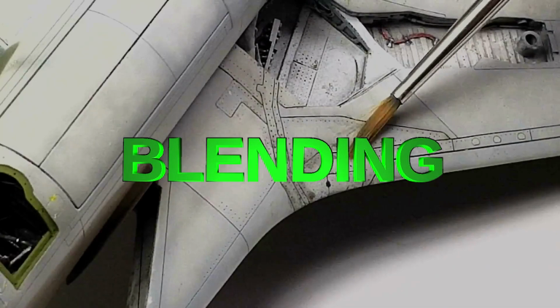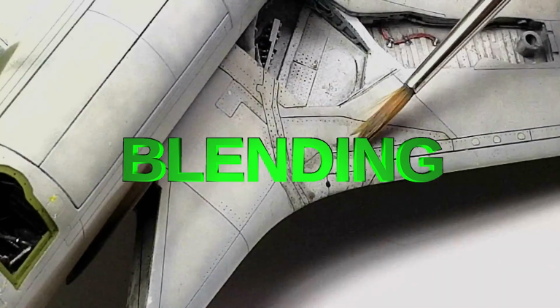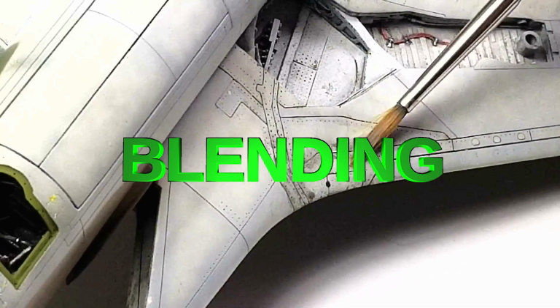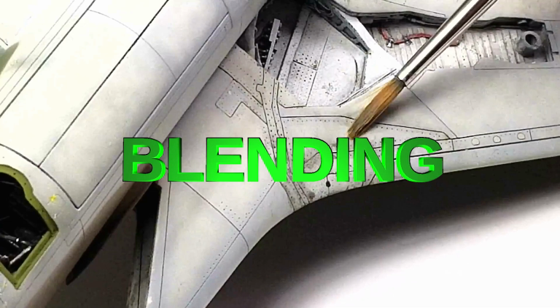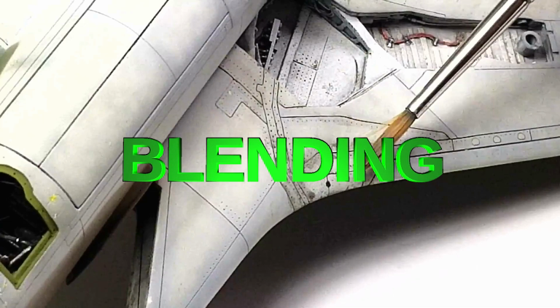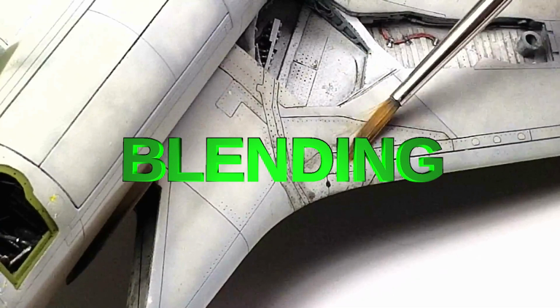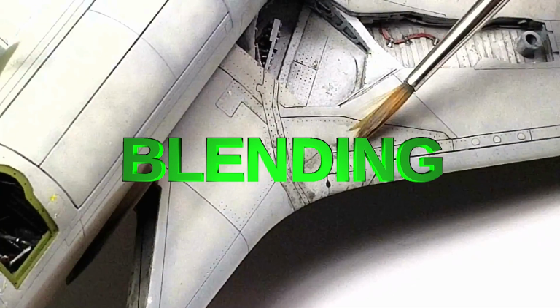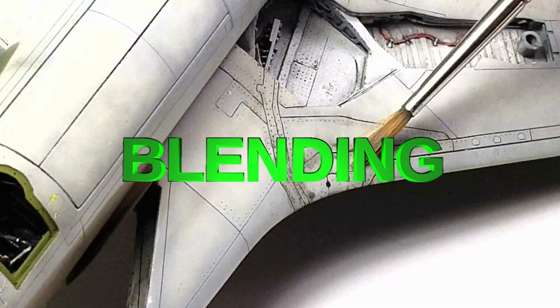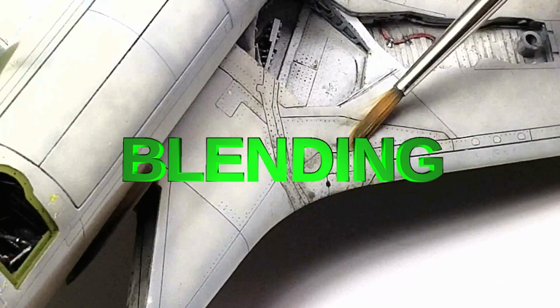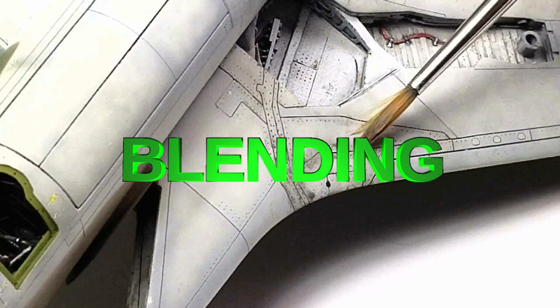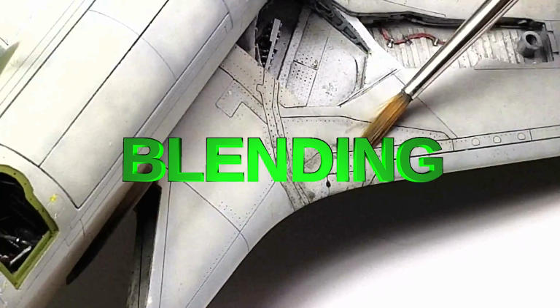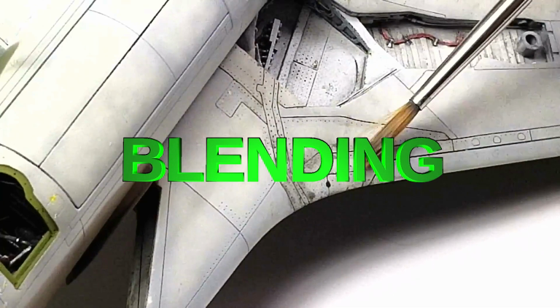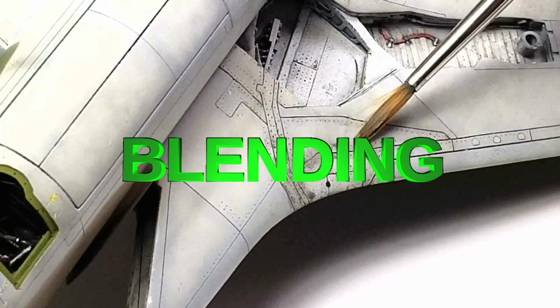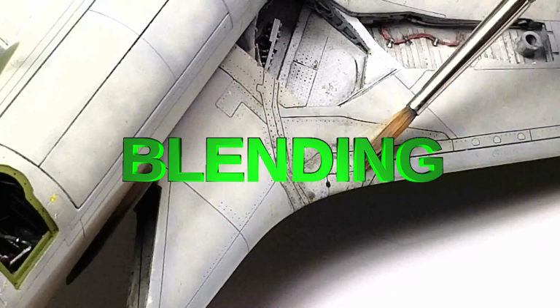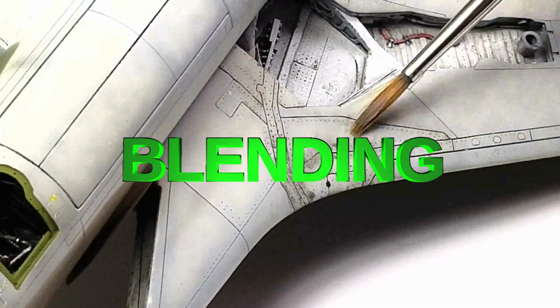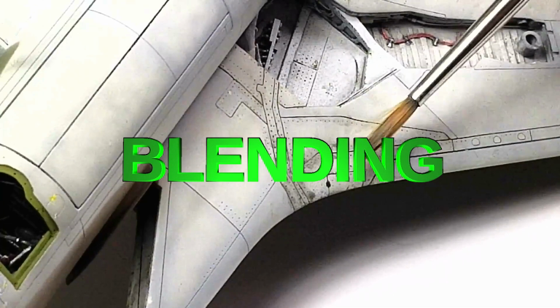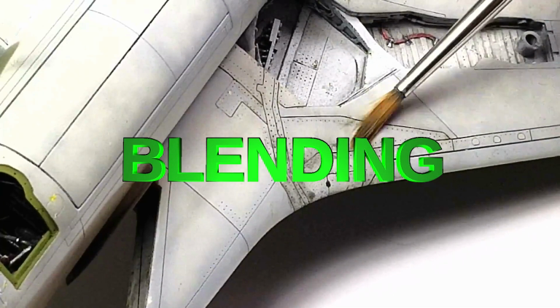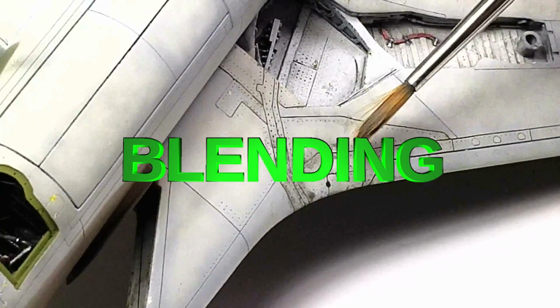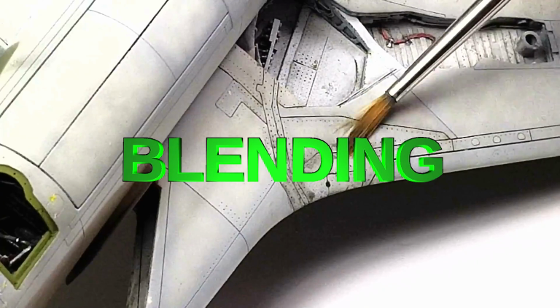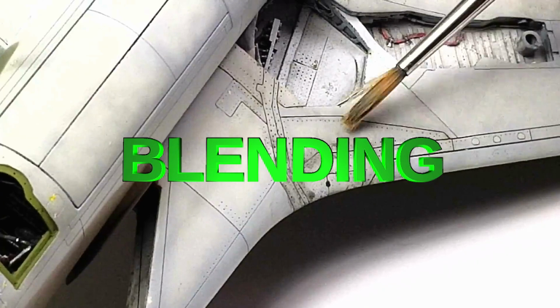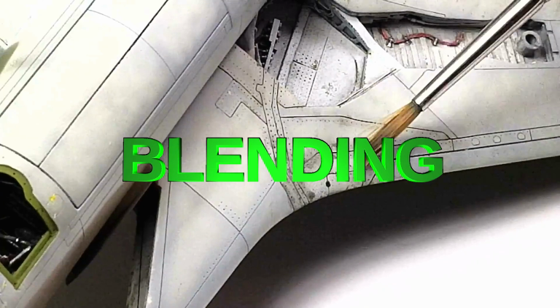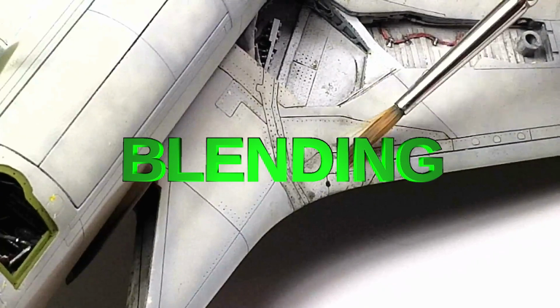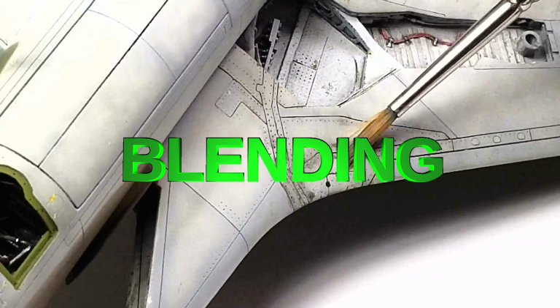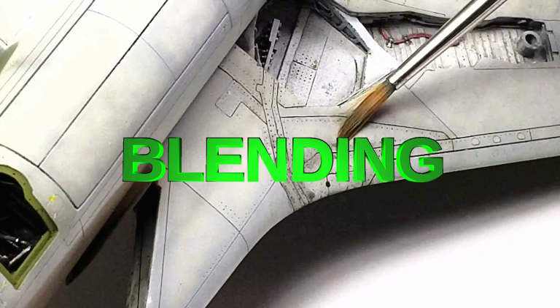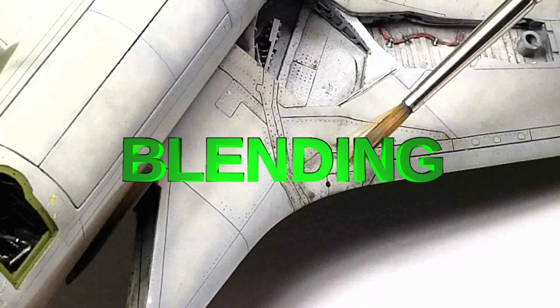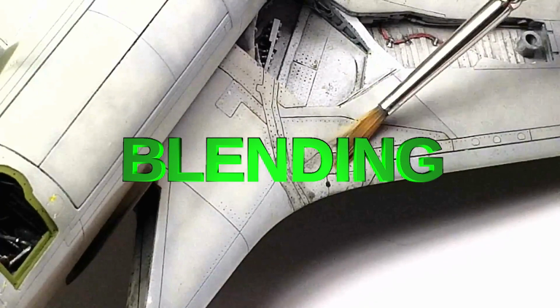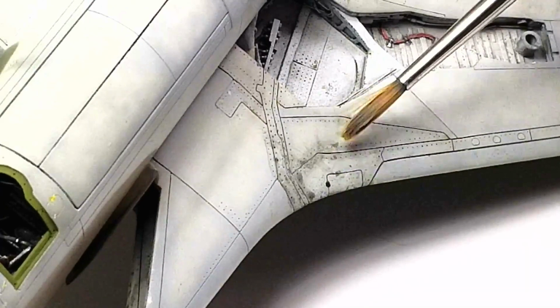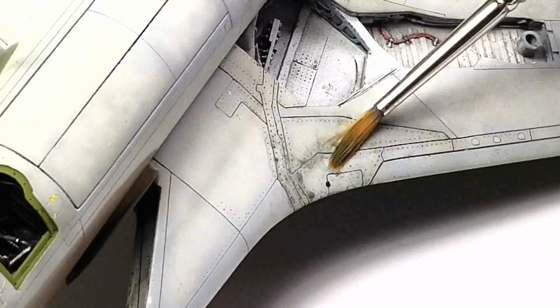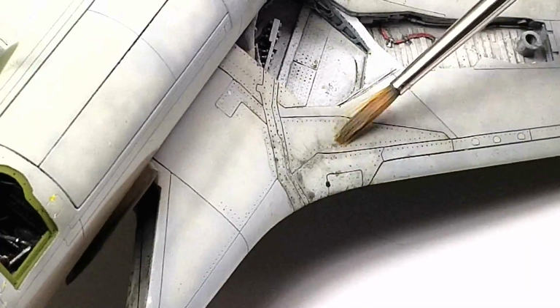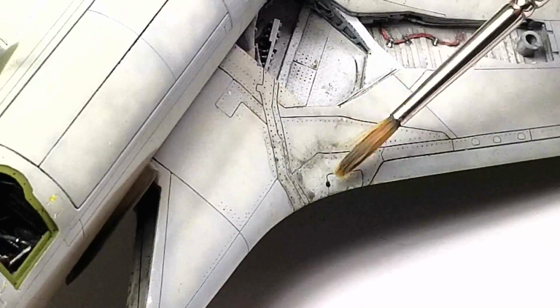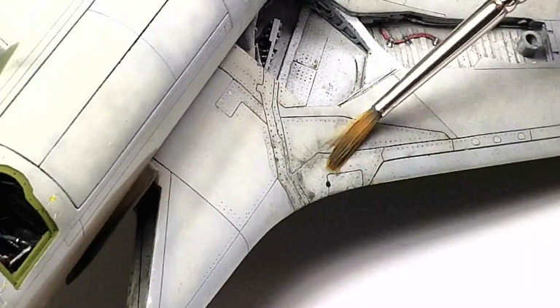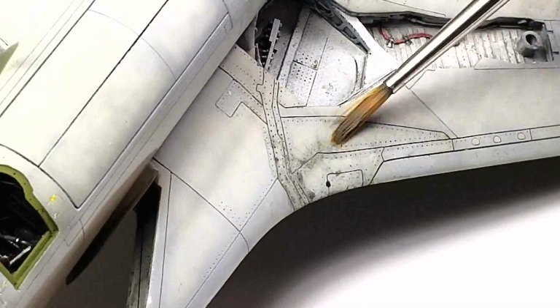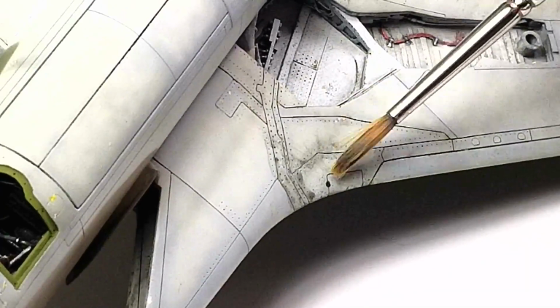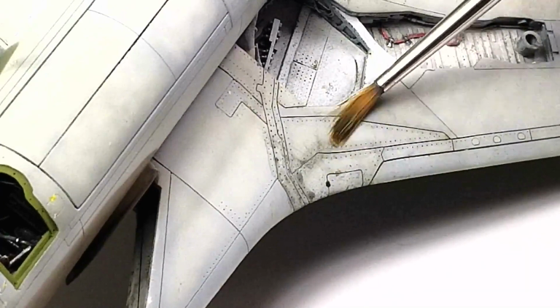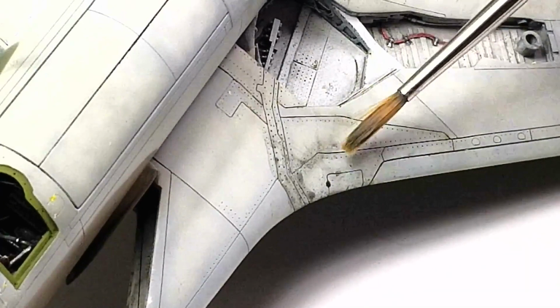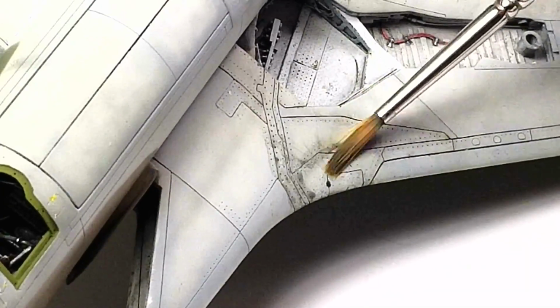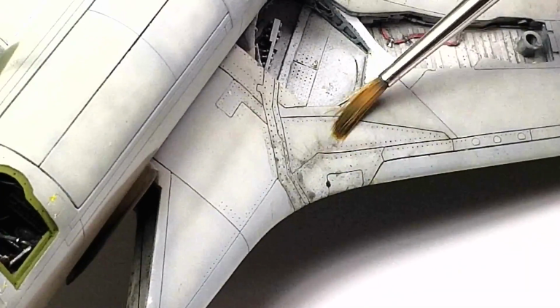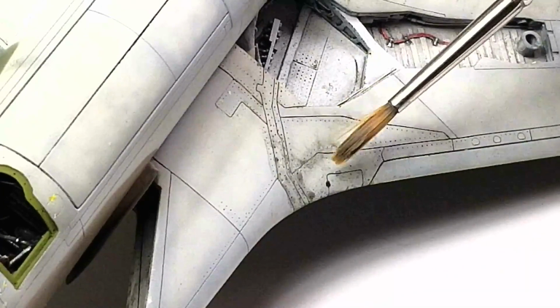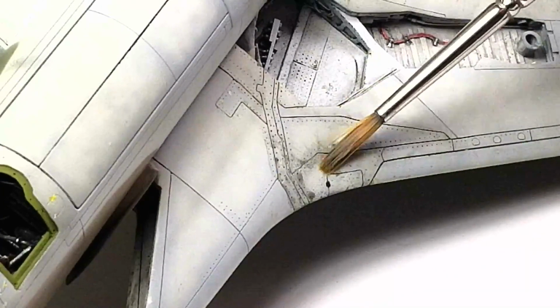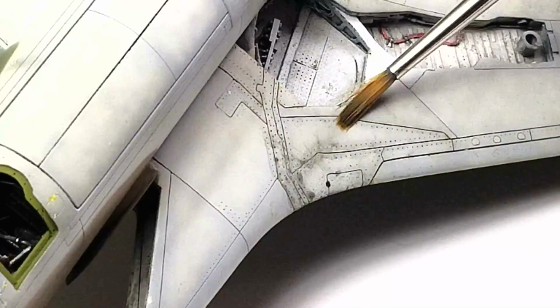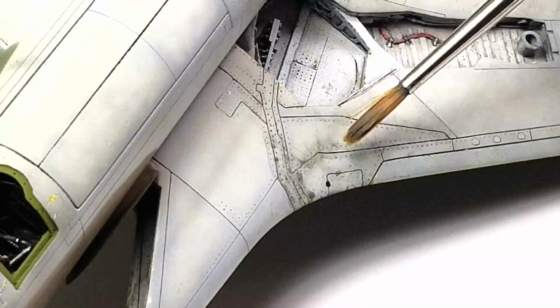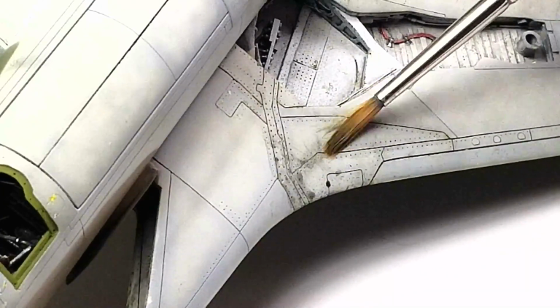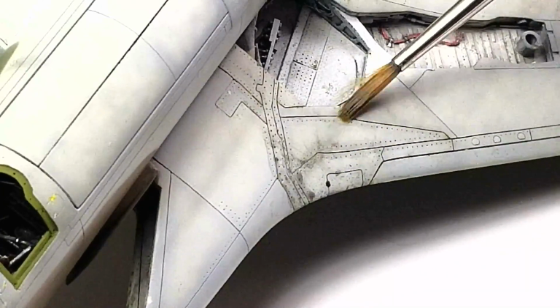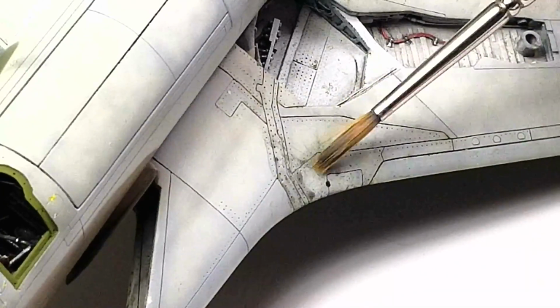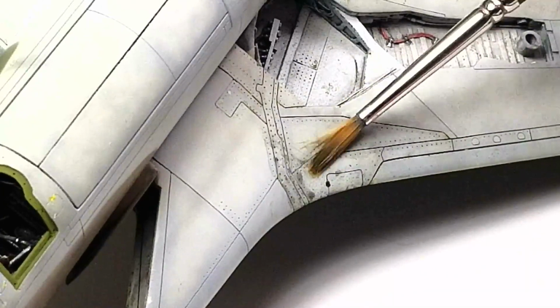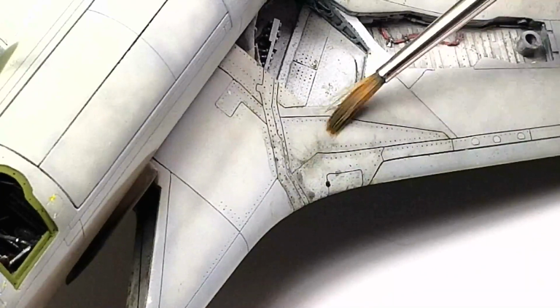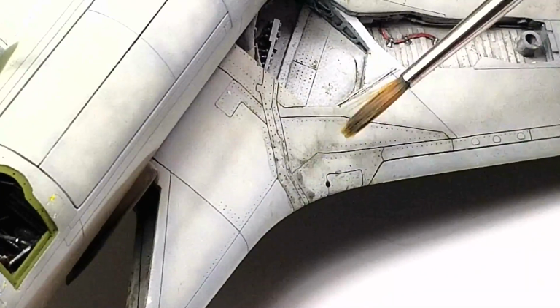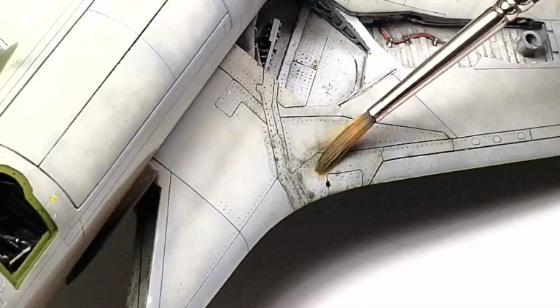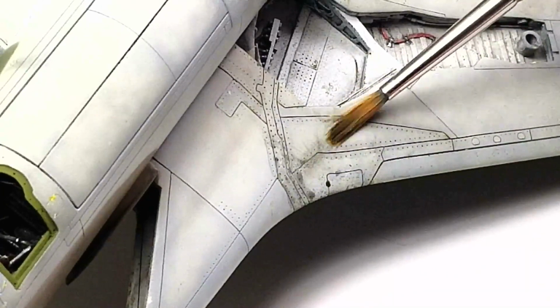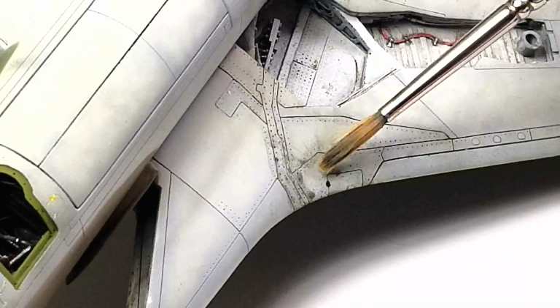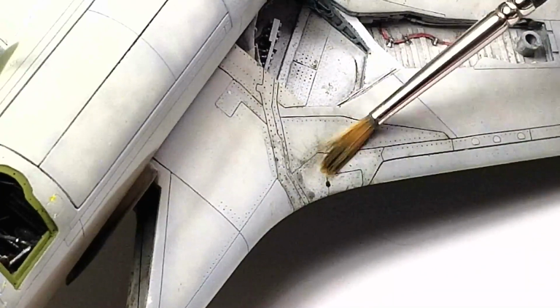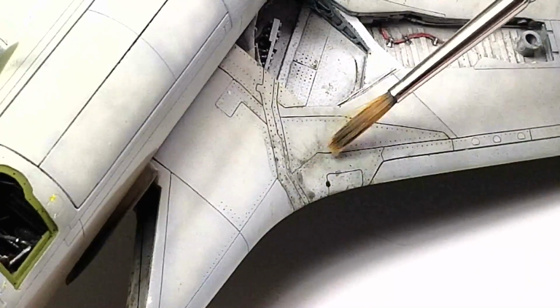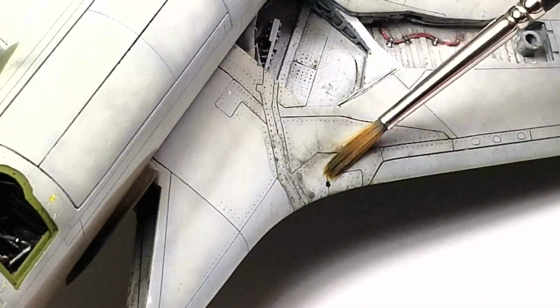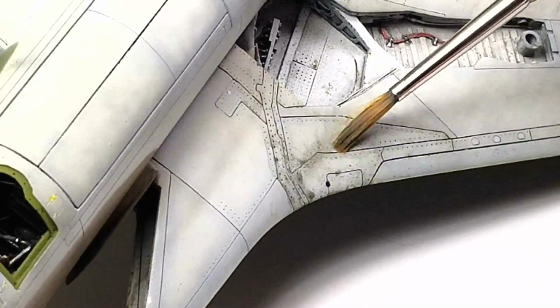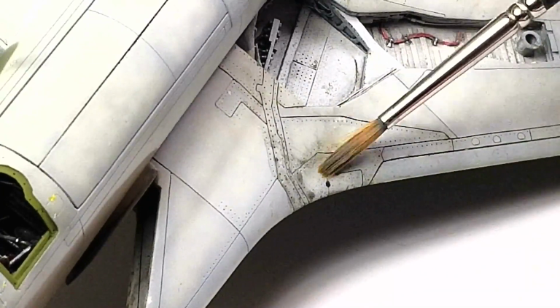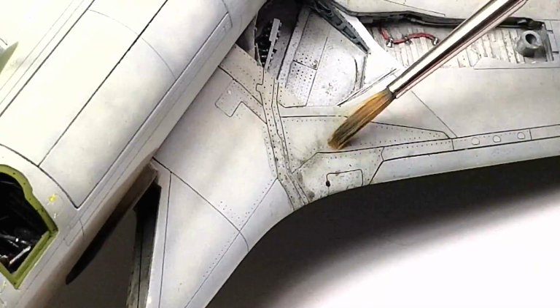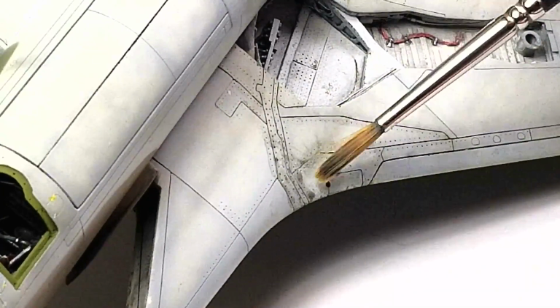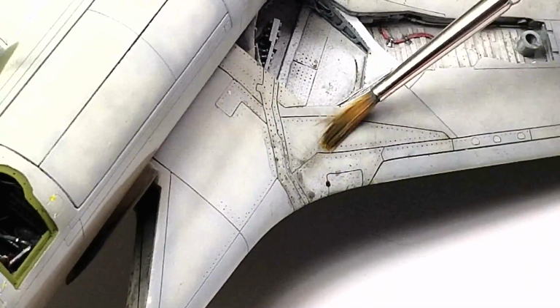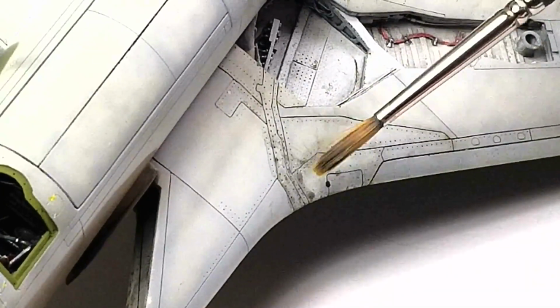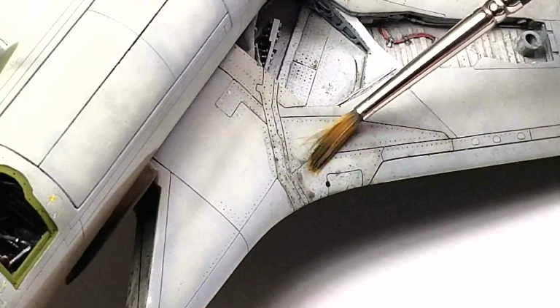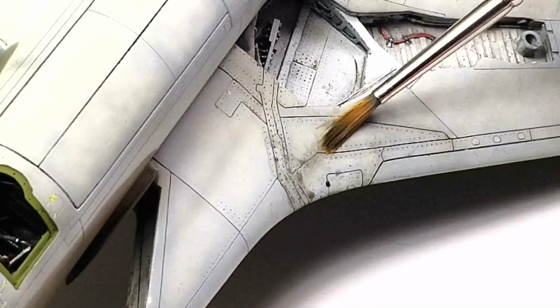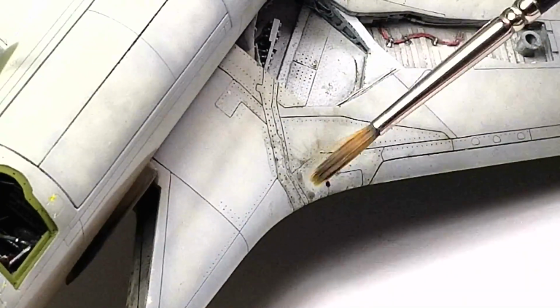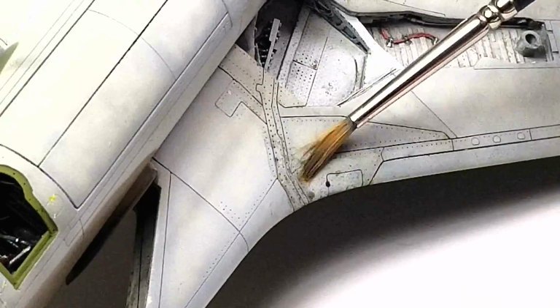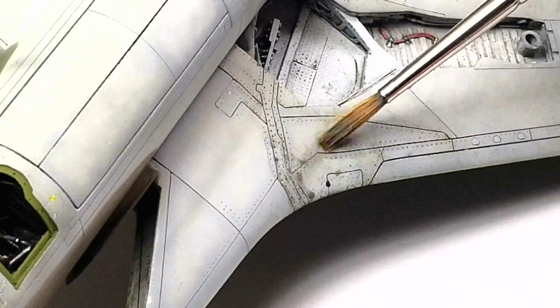Use the brush to swipe across the panel lines. If you swipe with the panel lines, it'll remove the wash from inside the panel lines or recessed area.